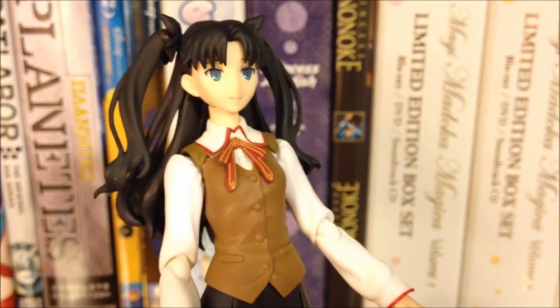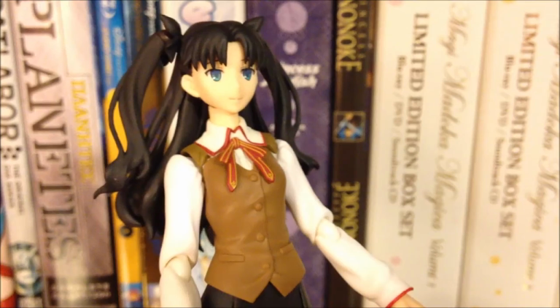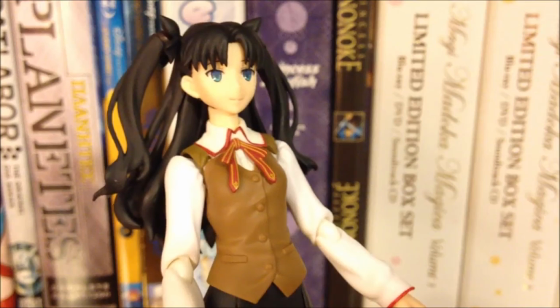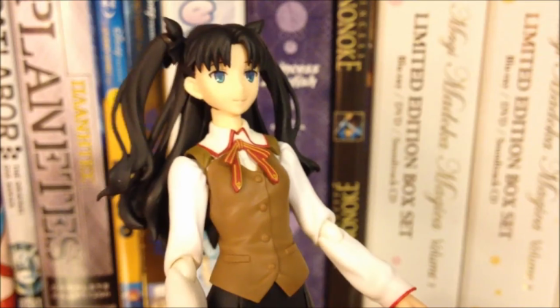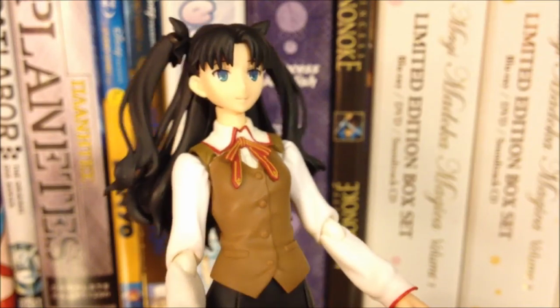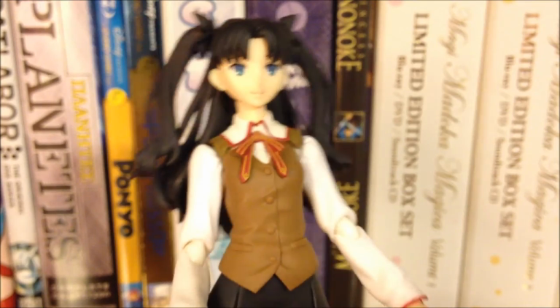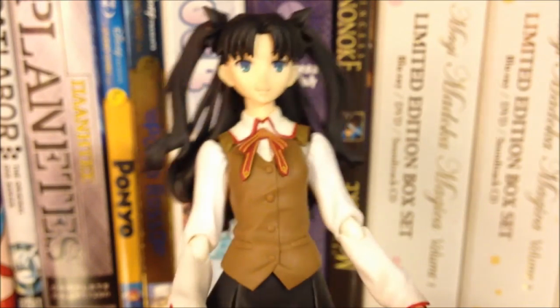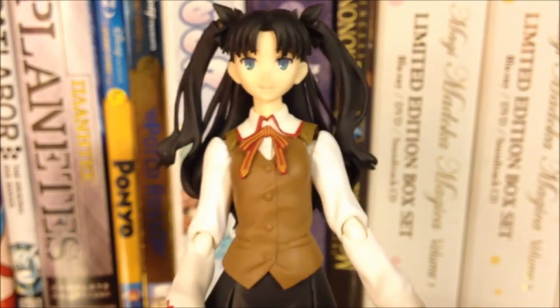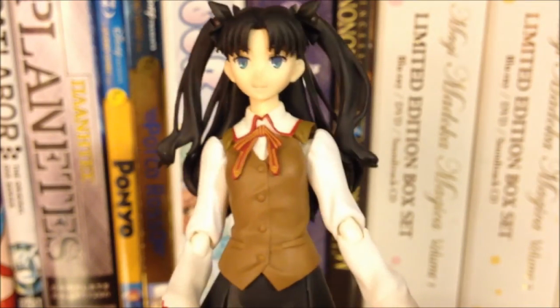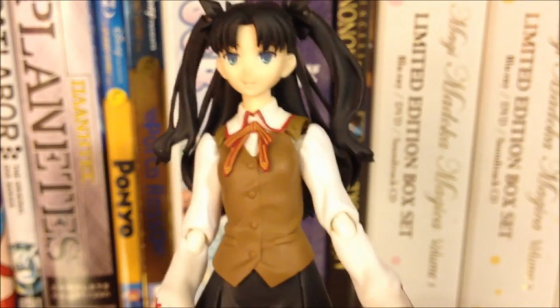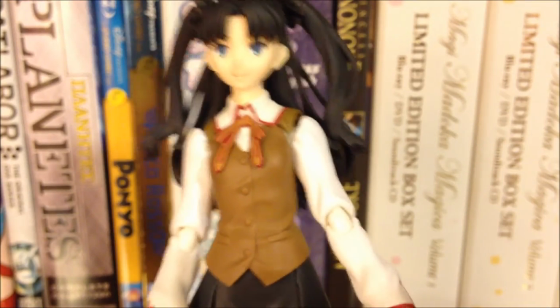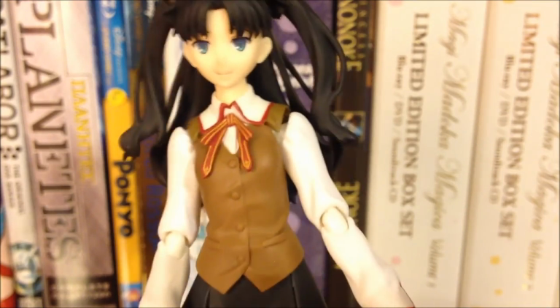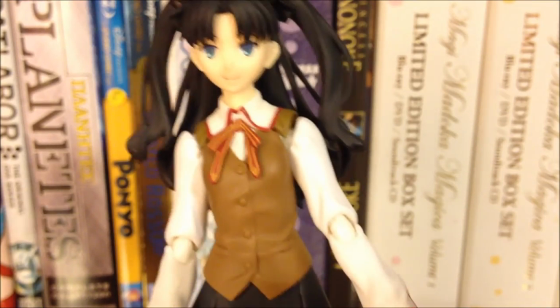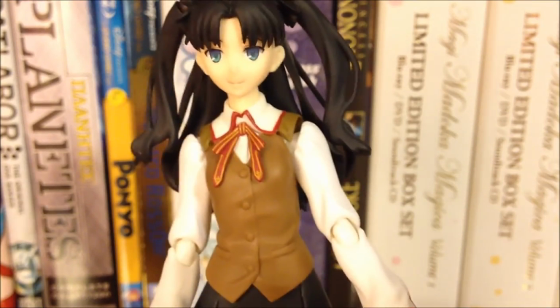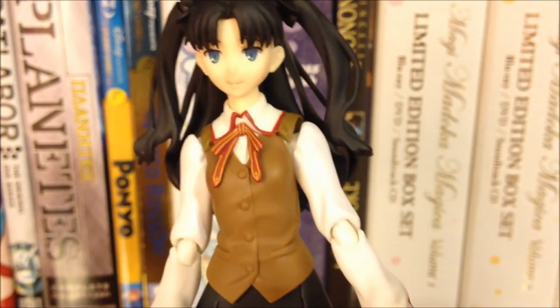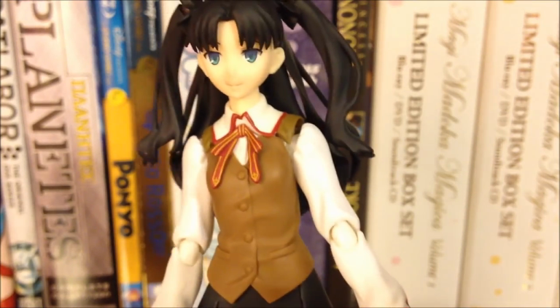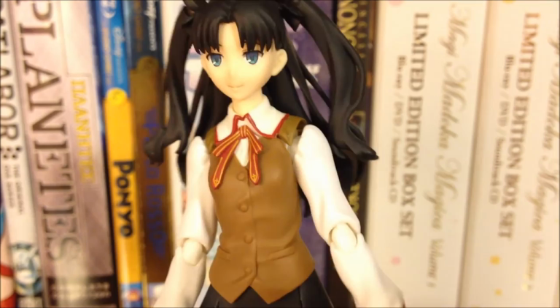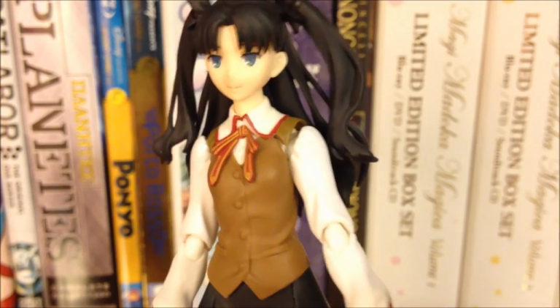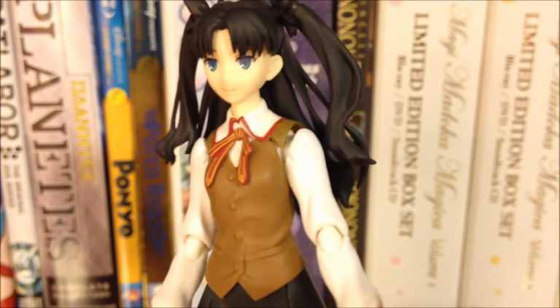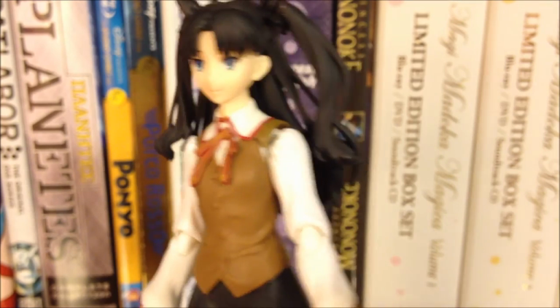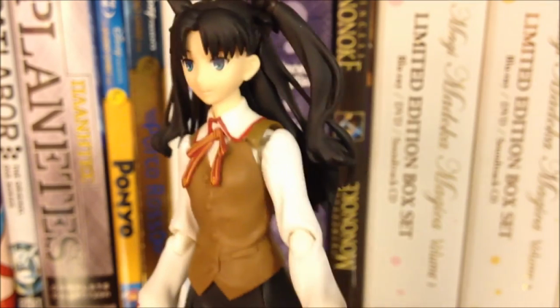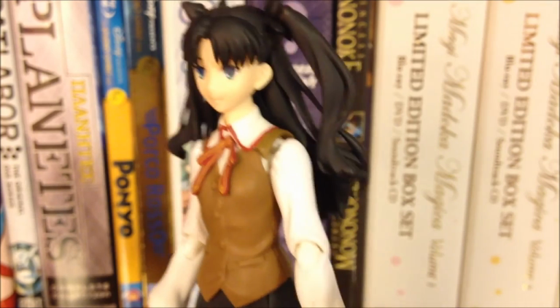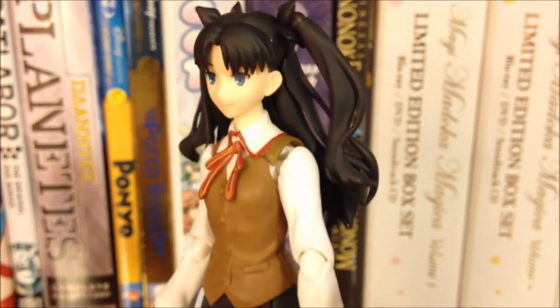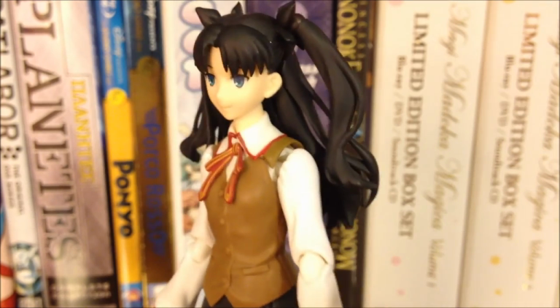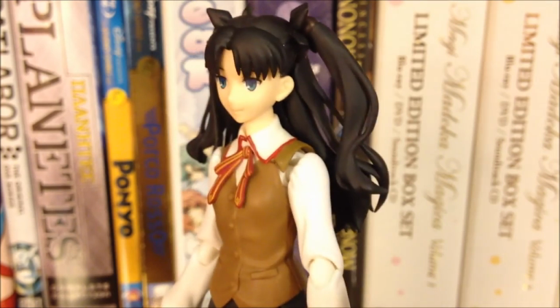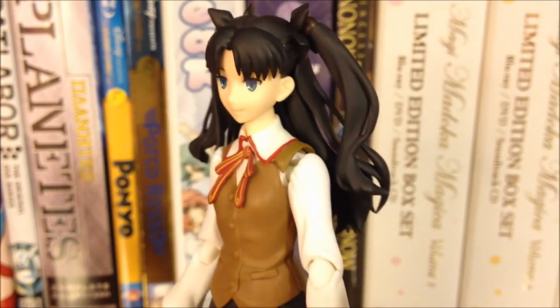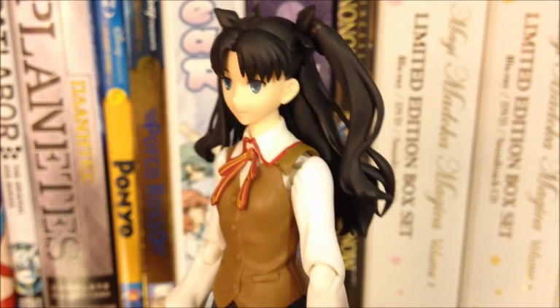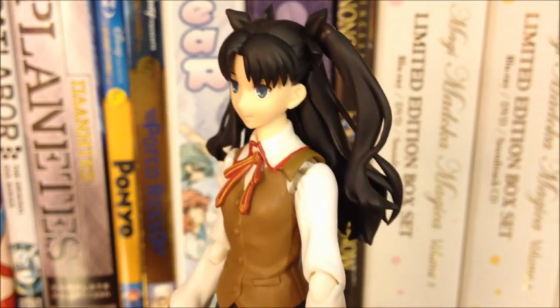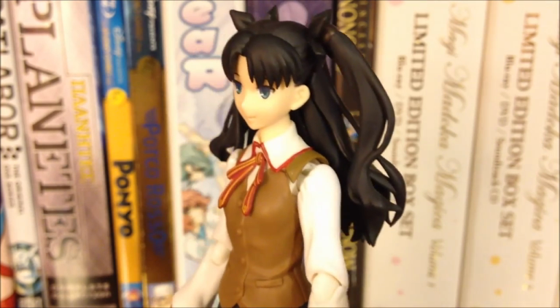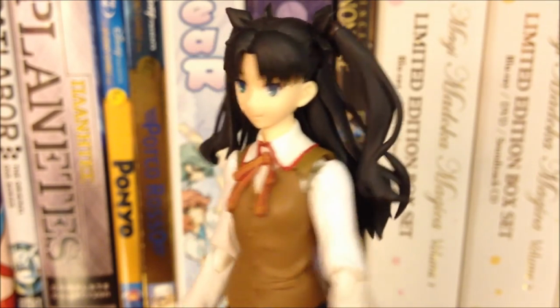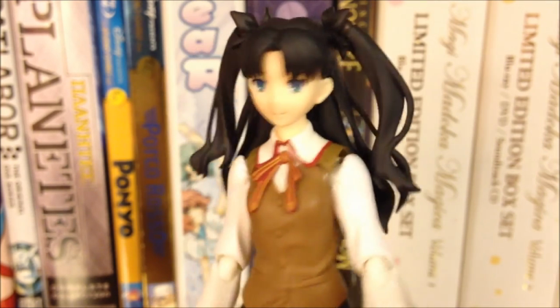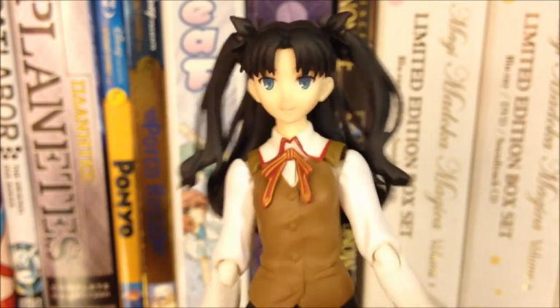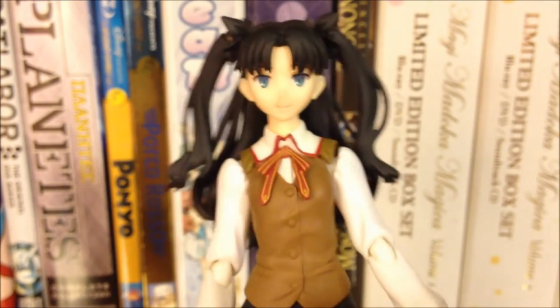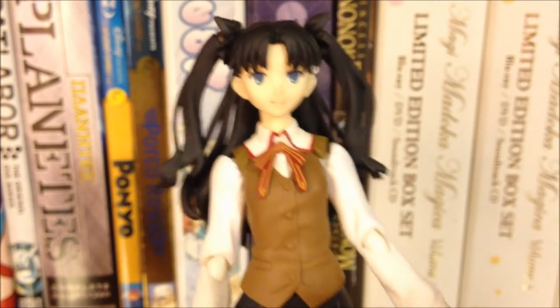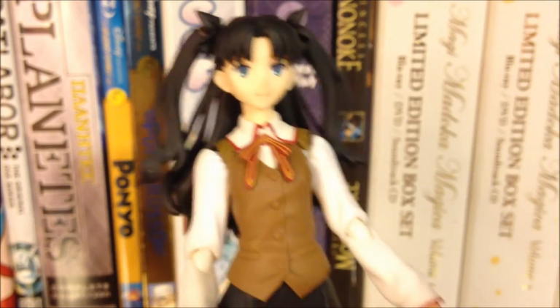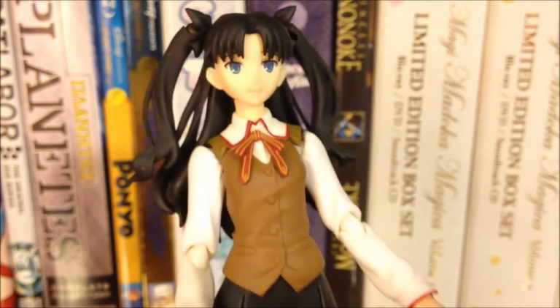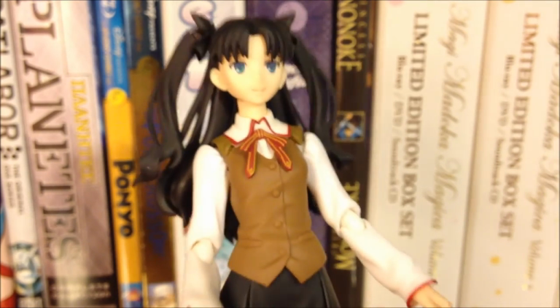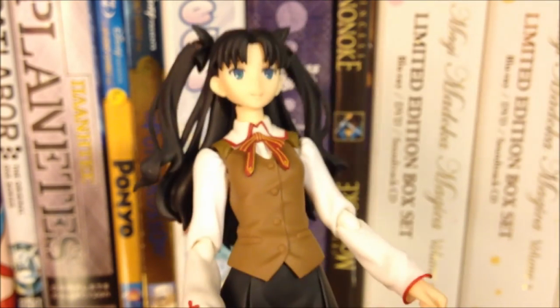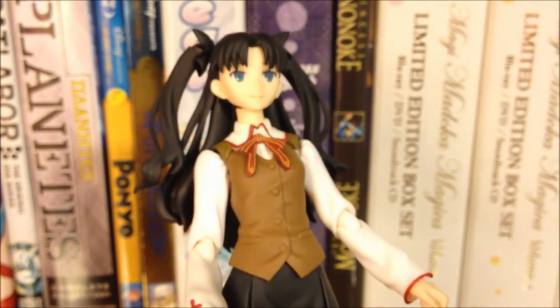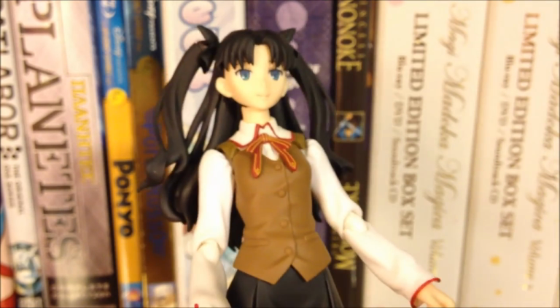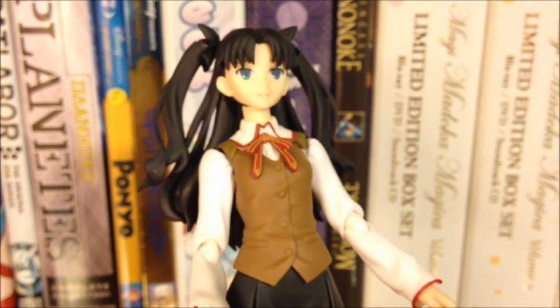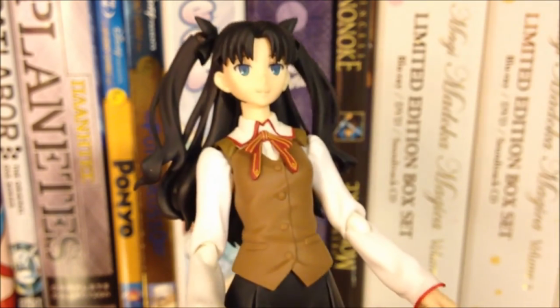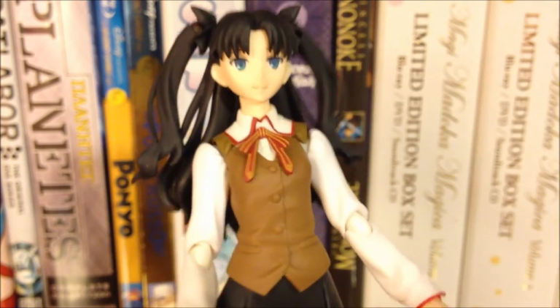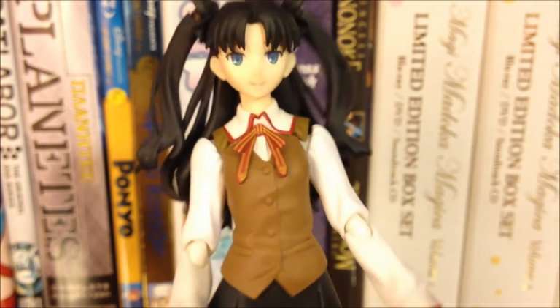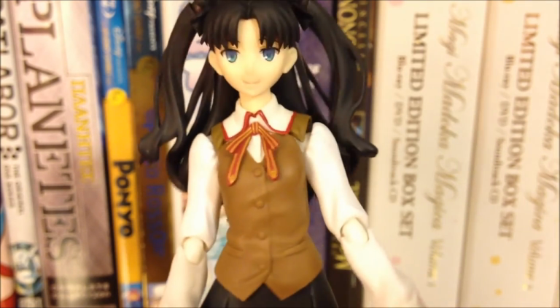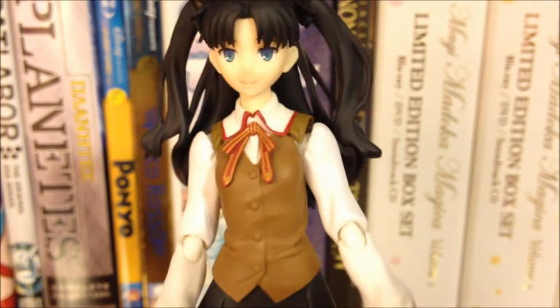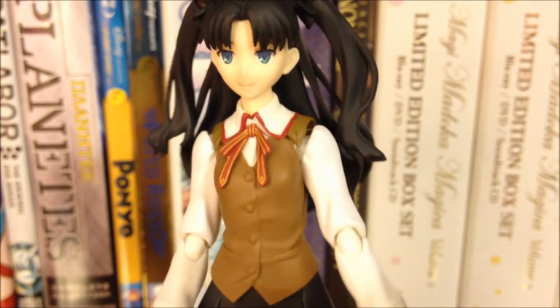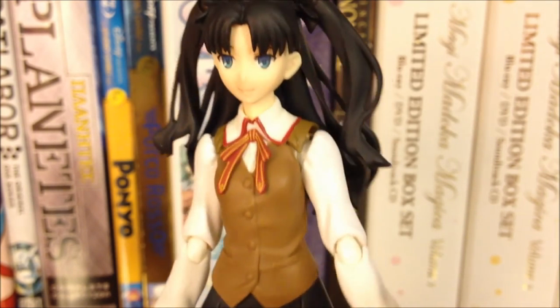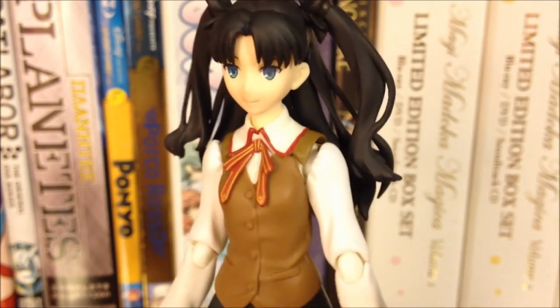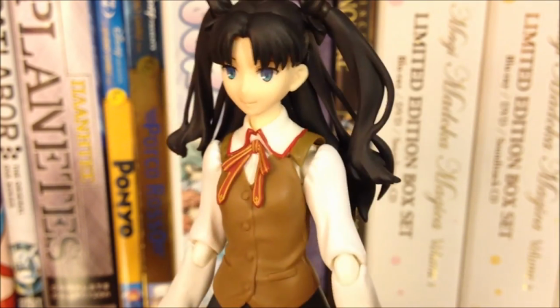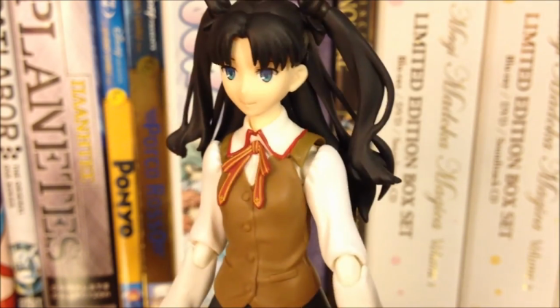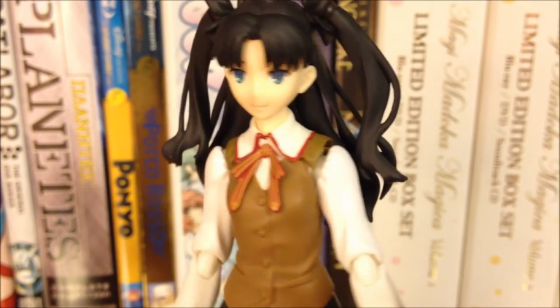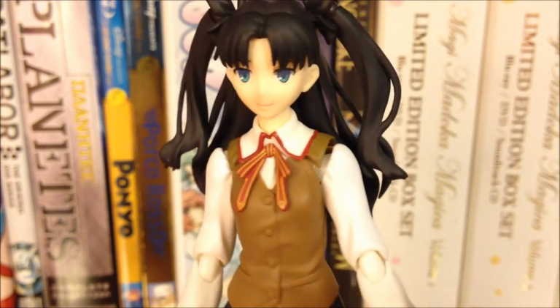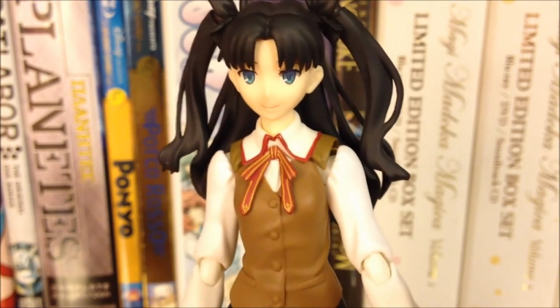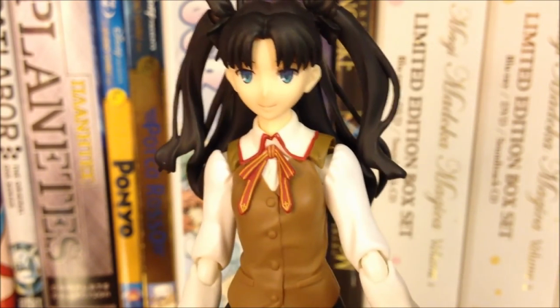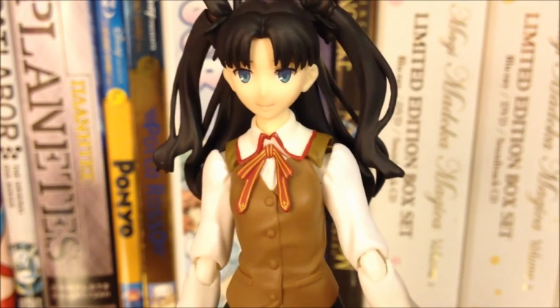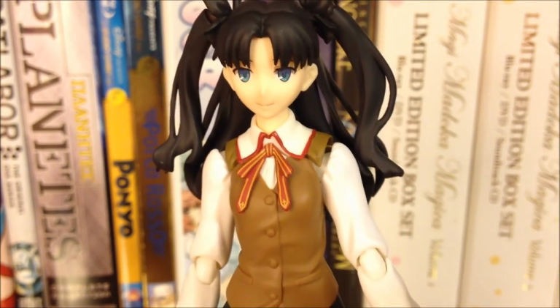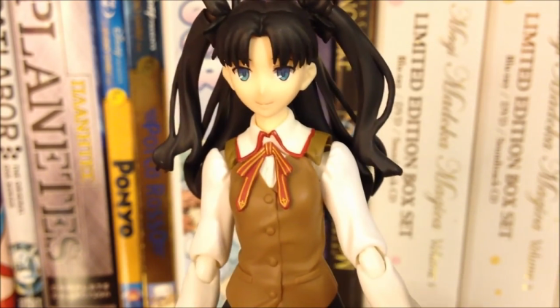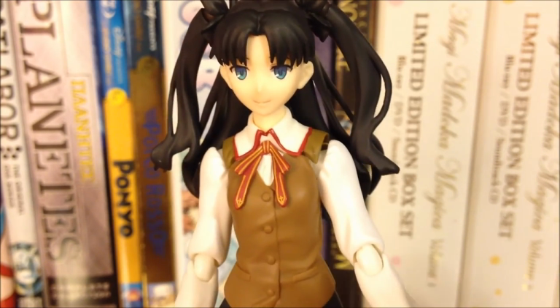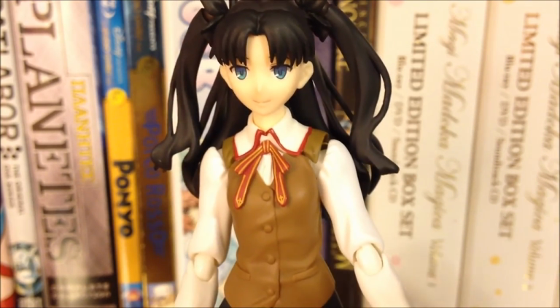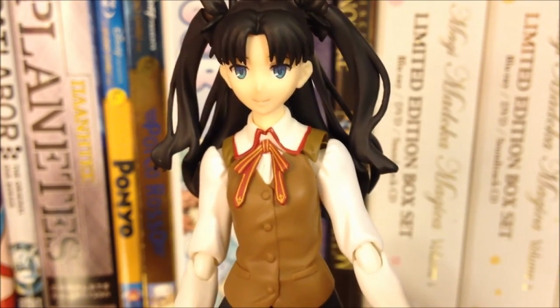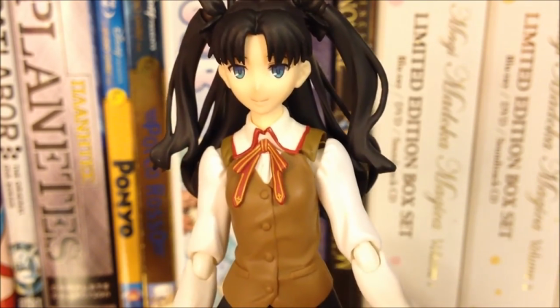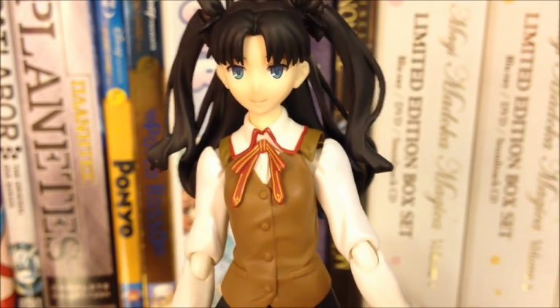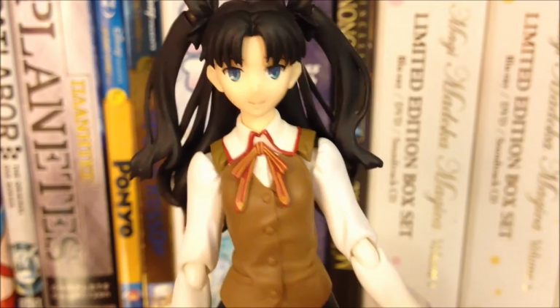So now we'll take a look at some of the poses that you can display your Rin Figma in, as well as have a final quick spin around of the figure.